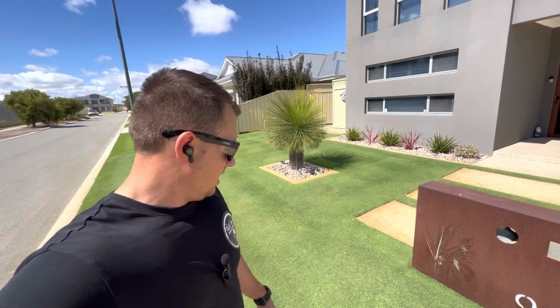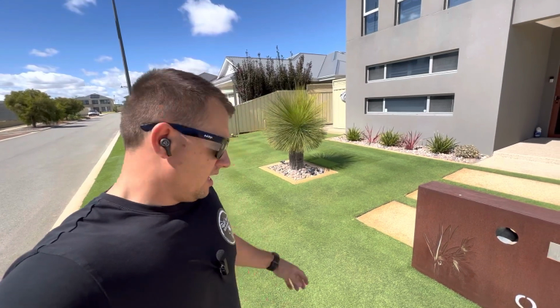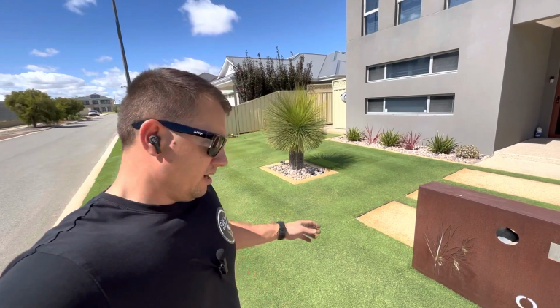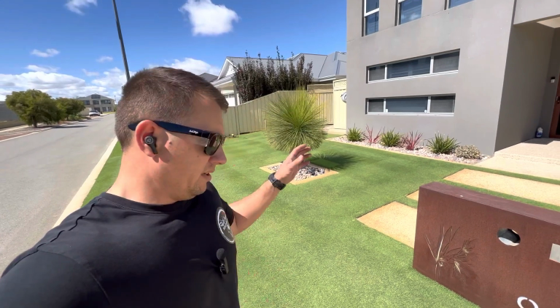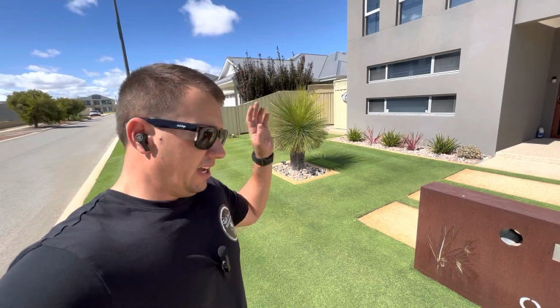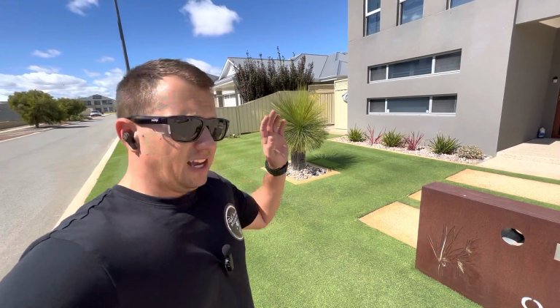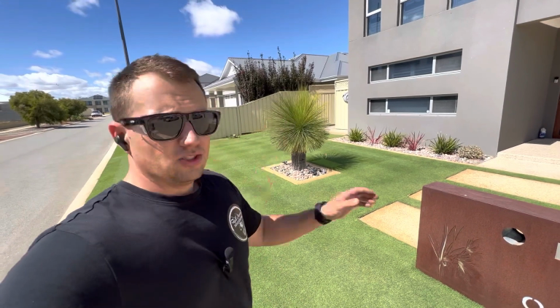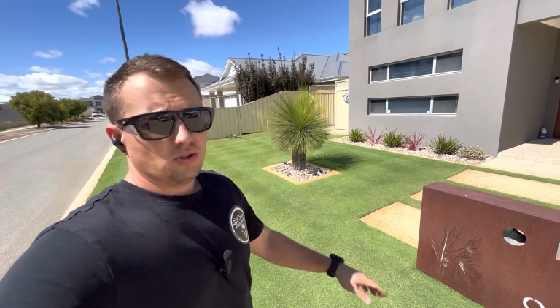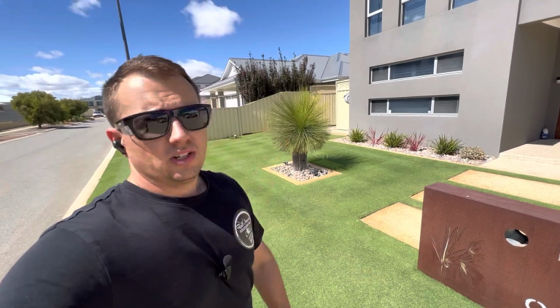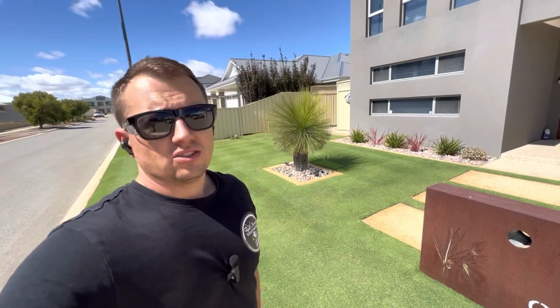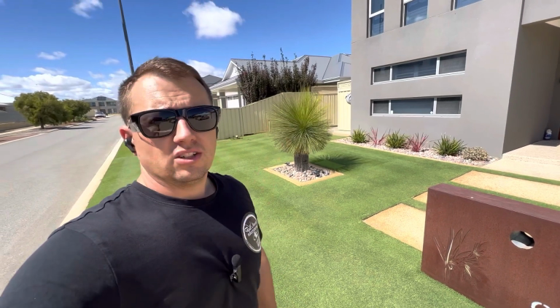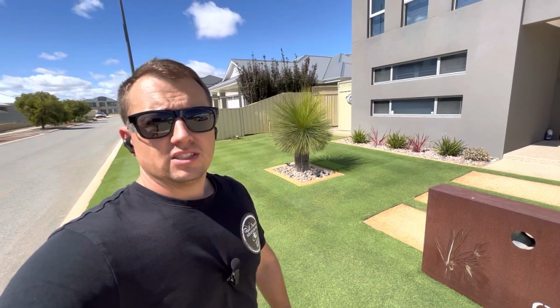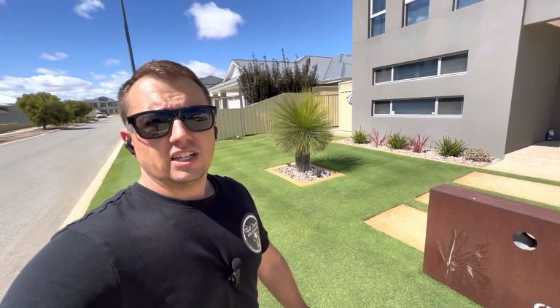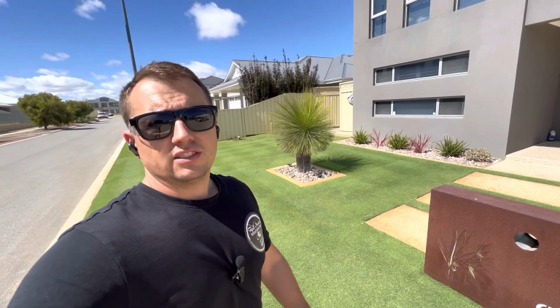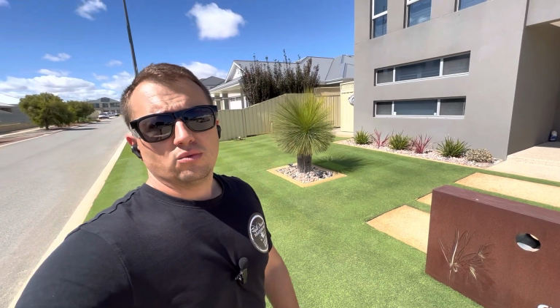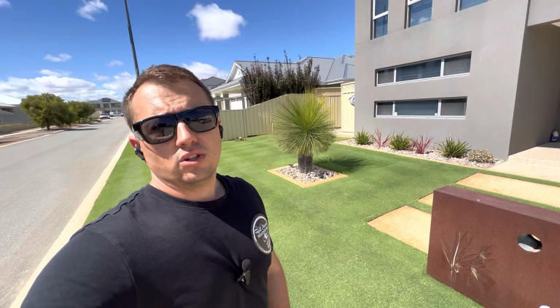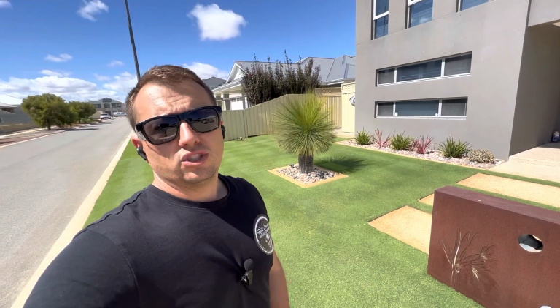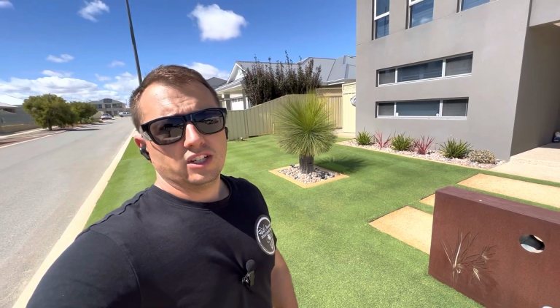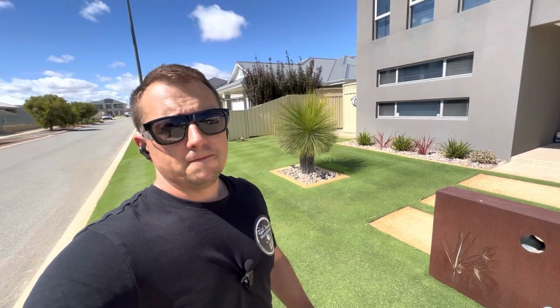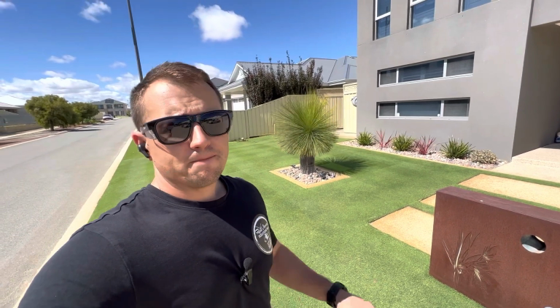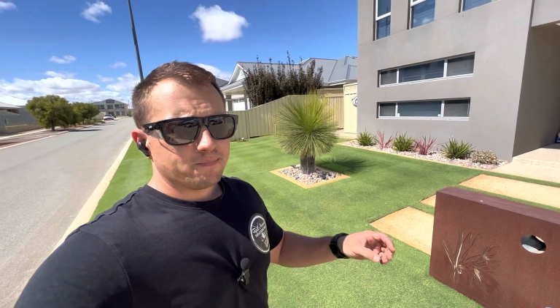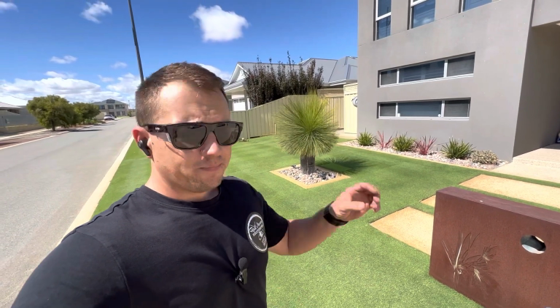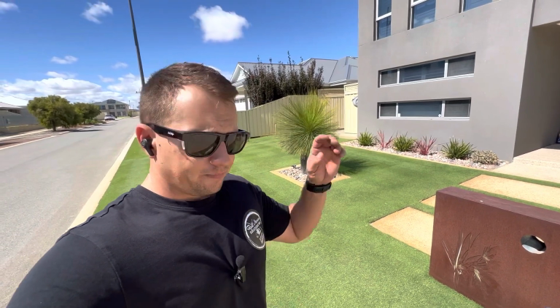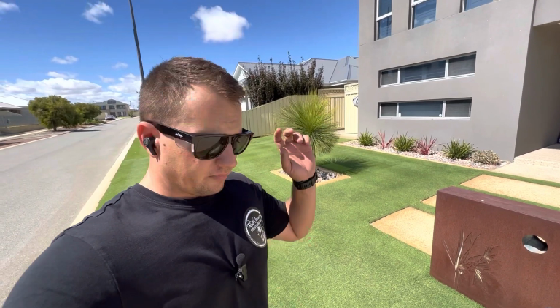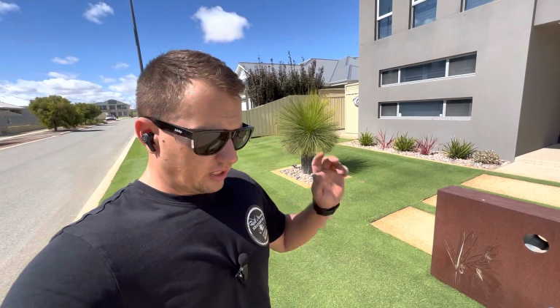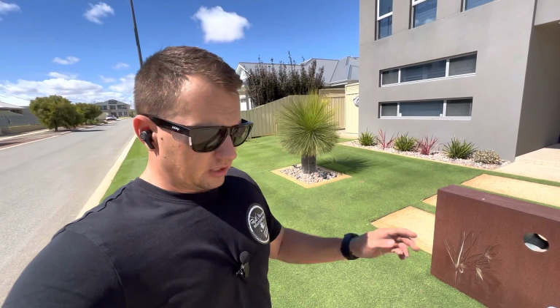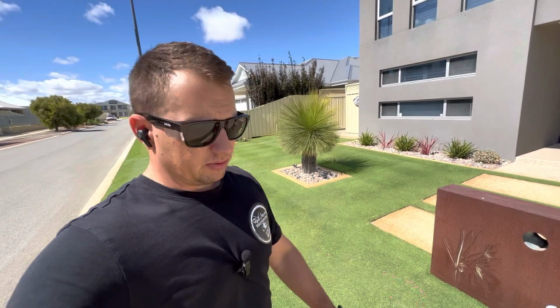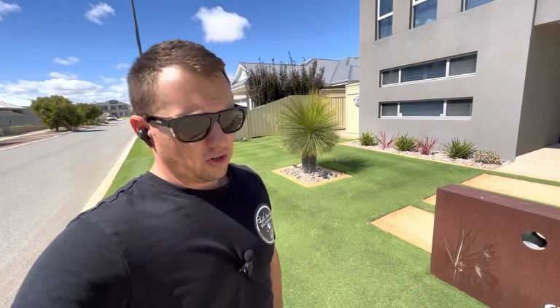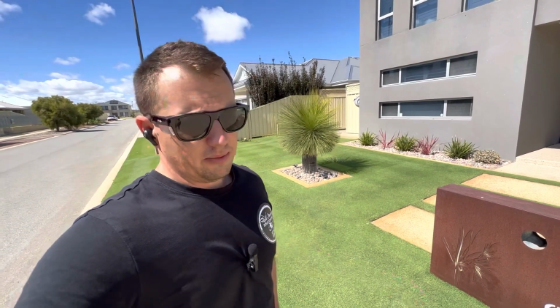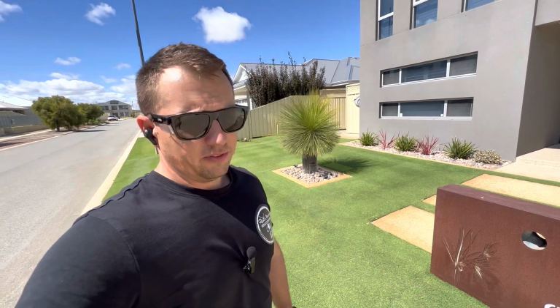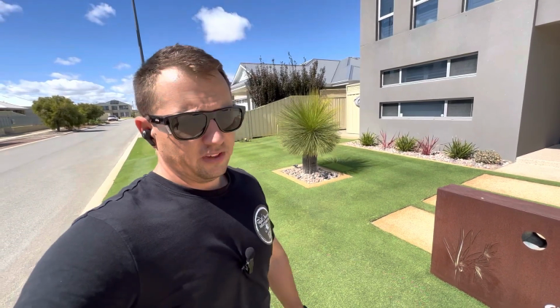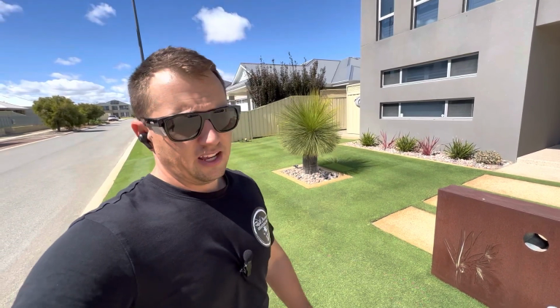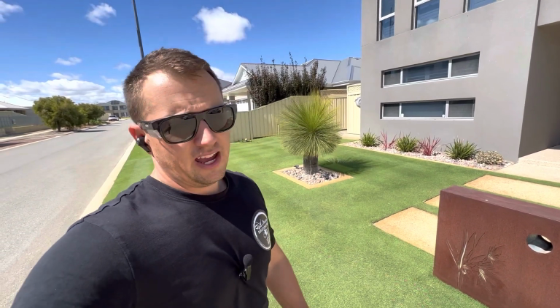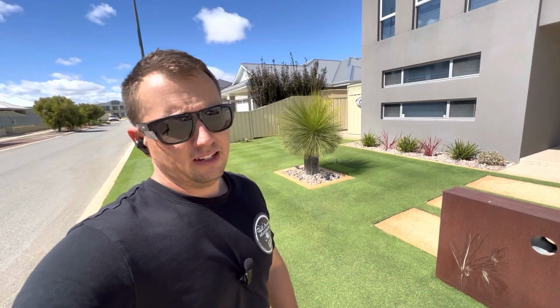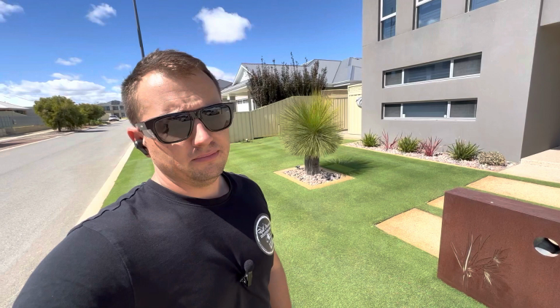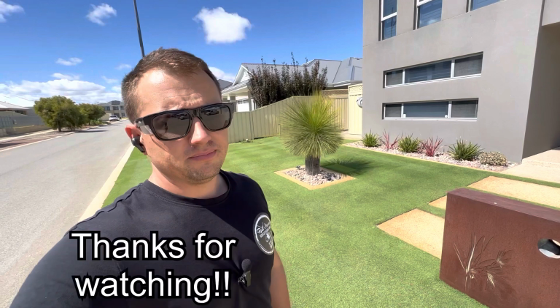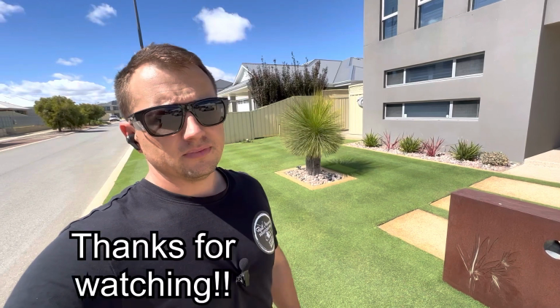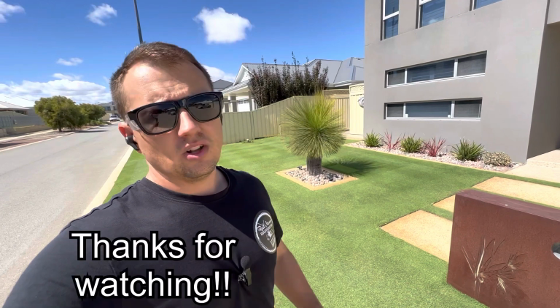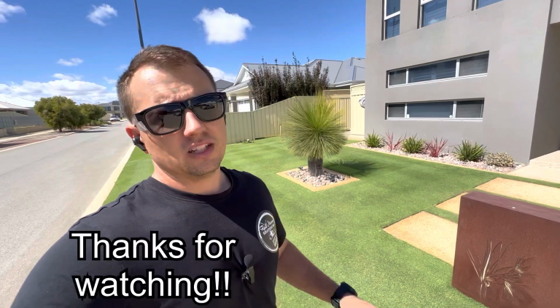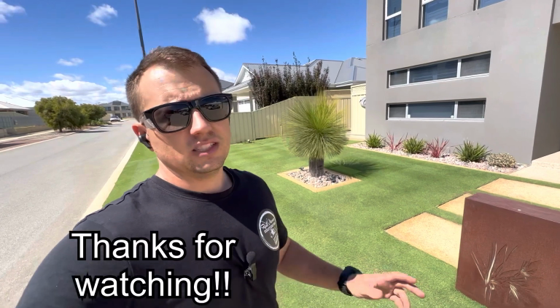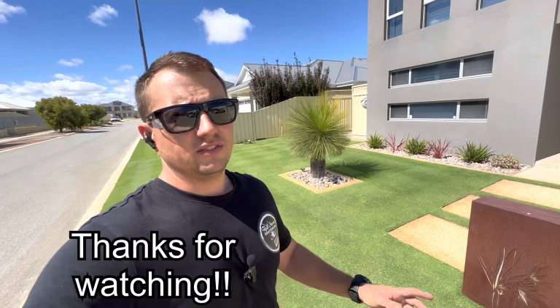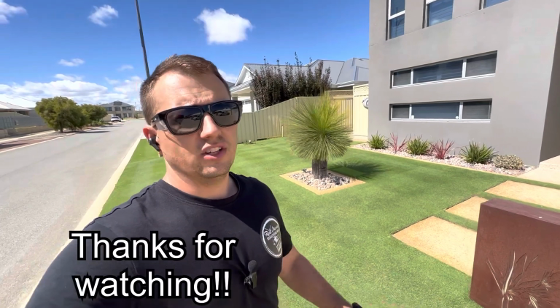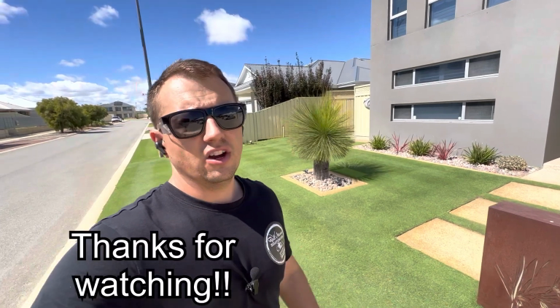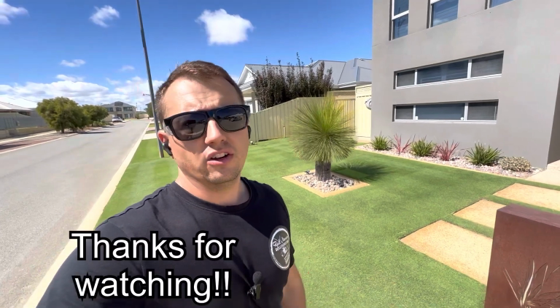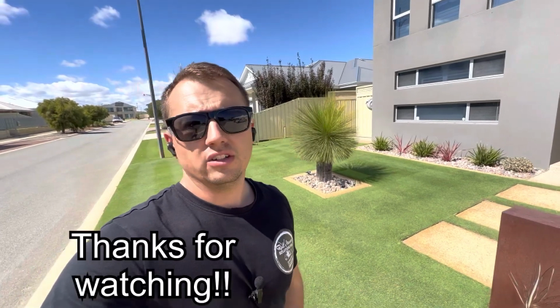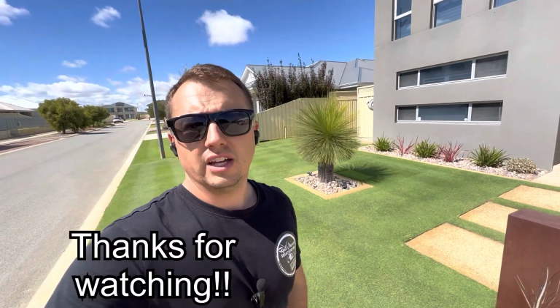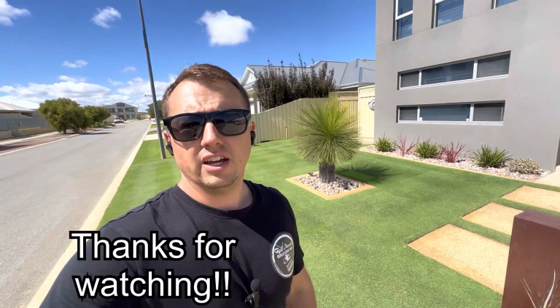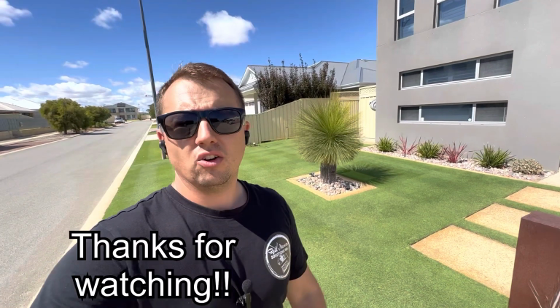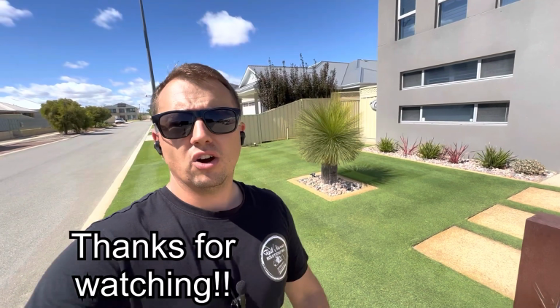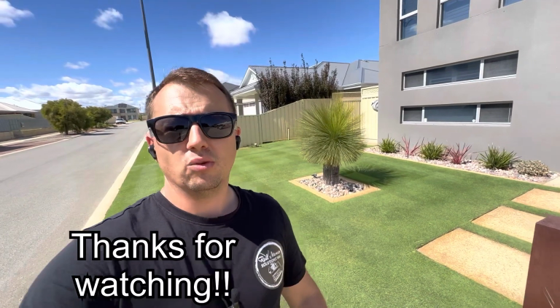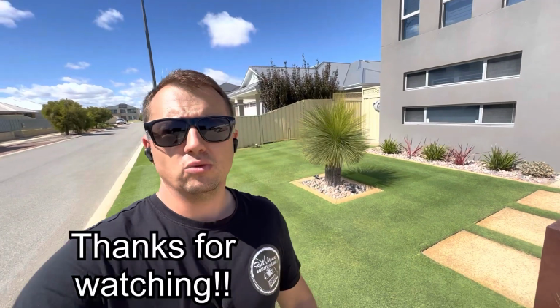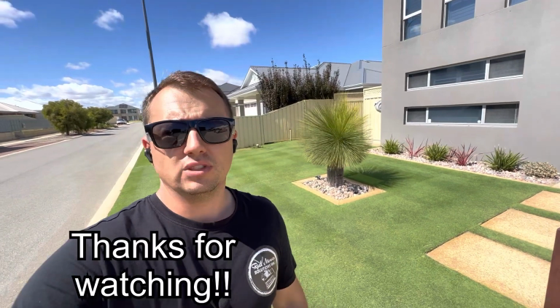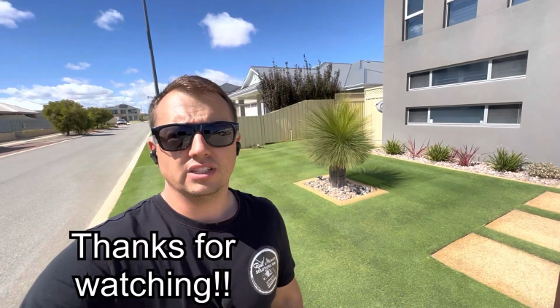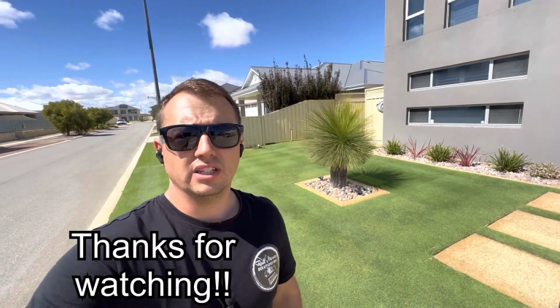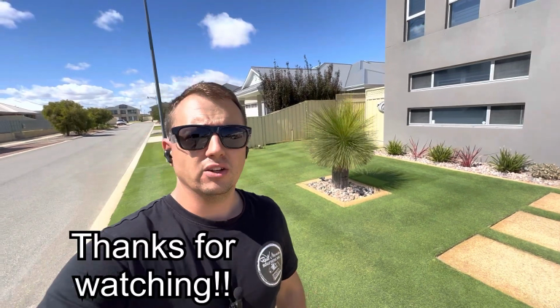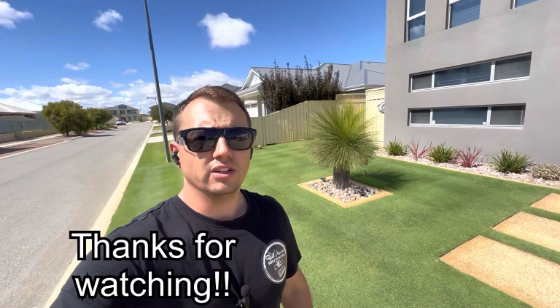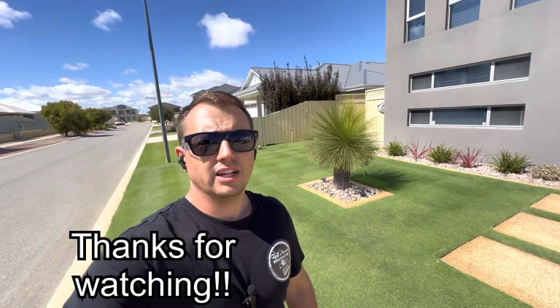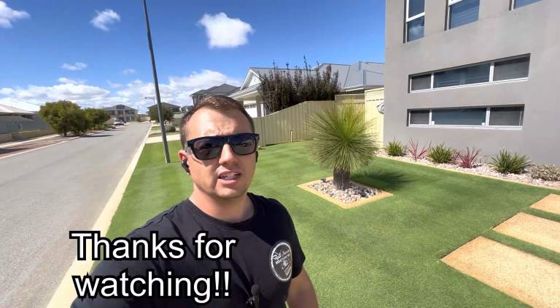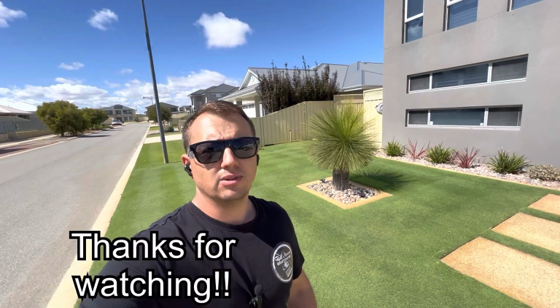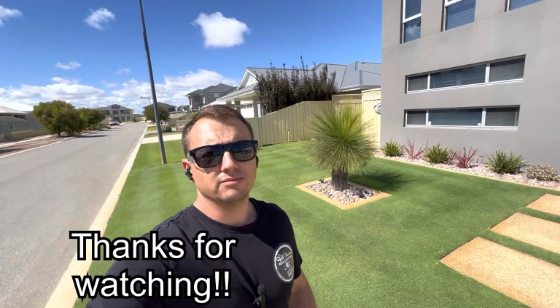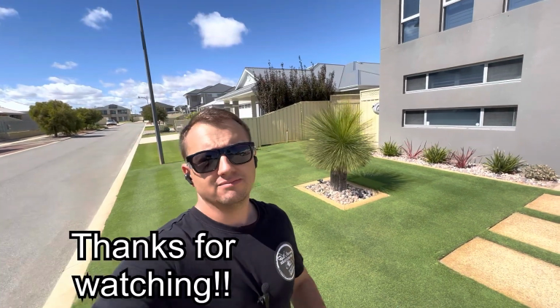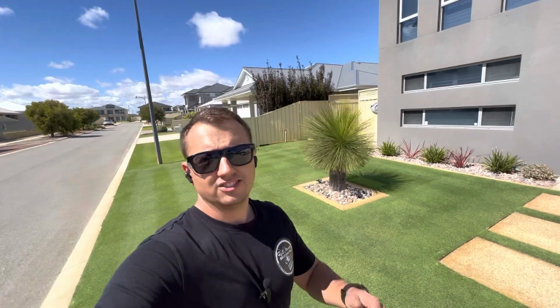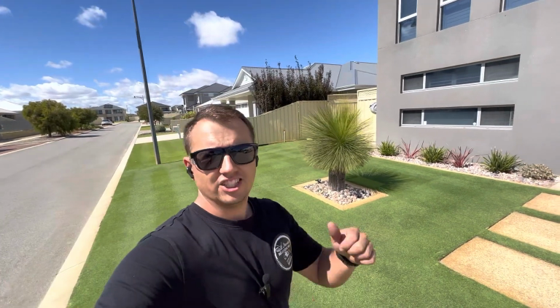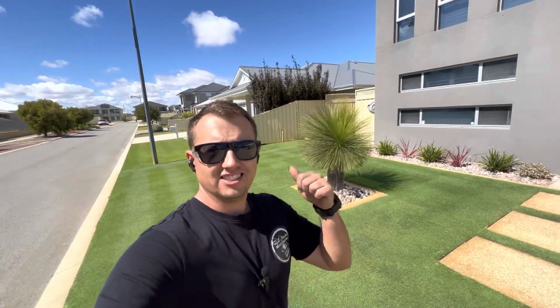As always guys, thanks for watching. Subscribe if you can, like this video, and I will see you at the next one. Cheers.